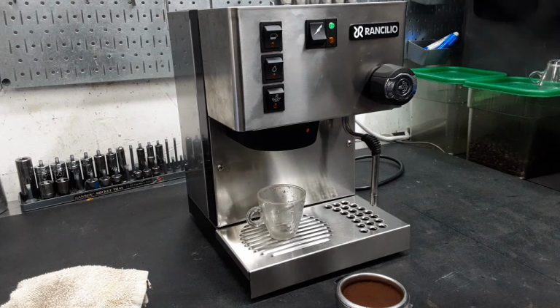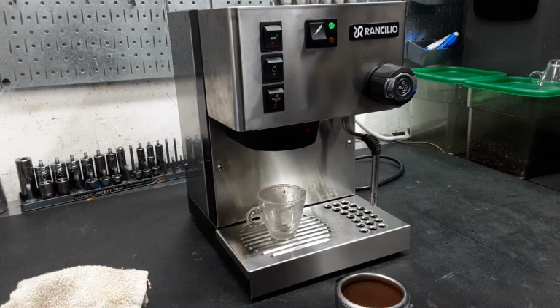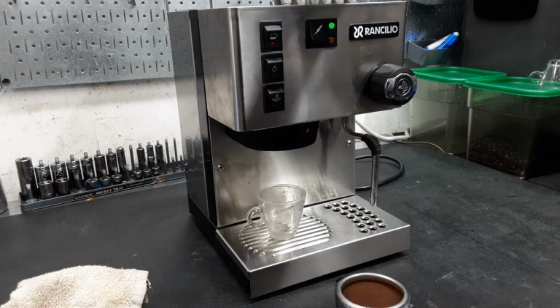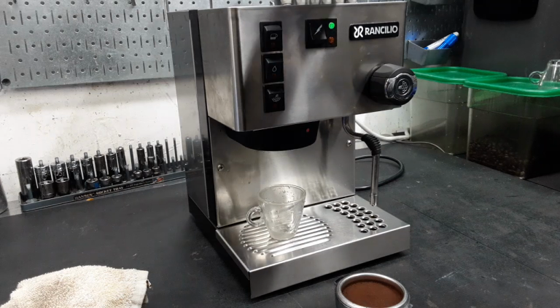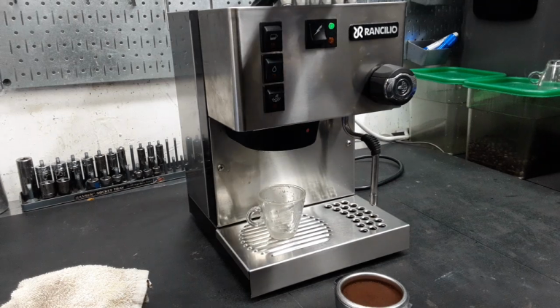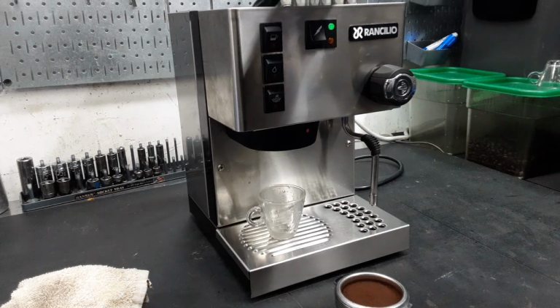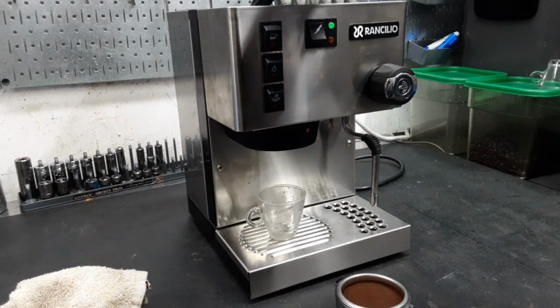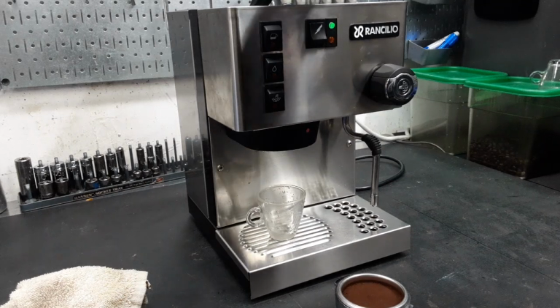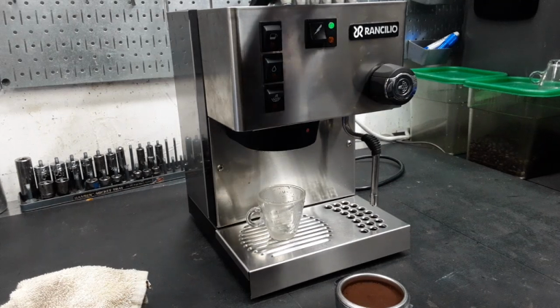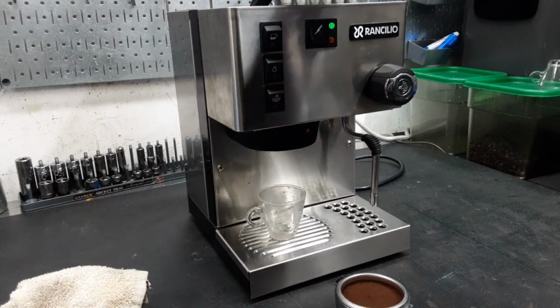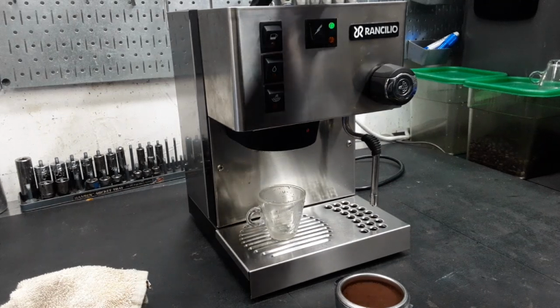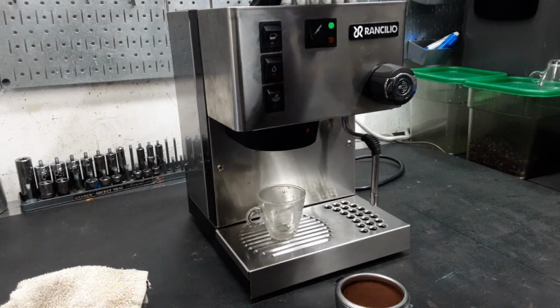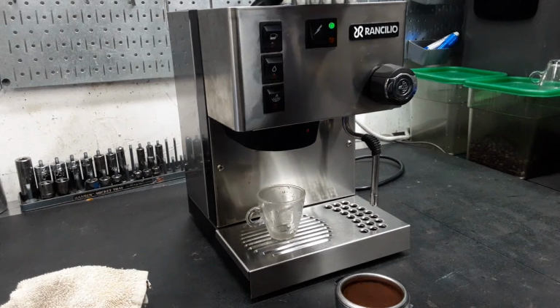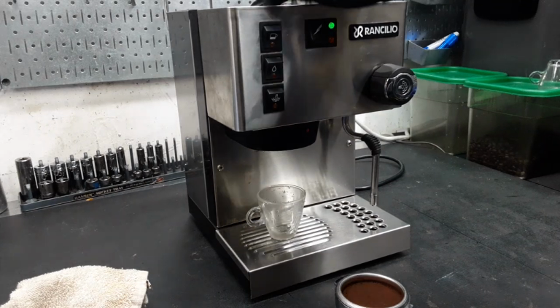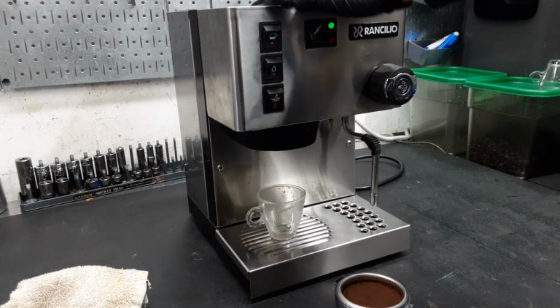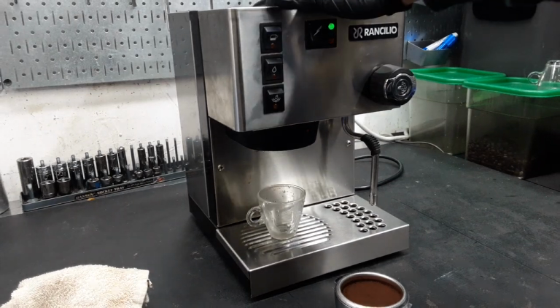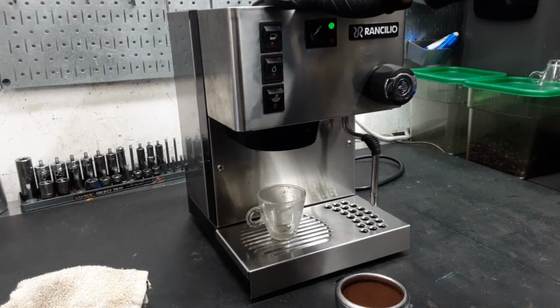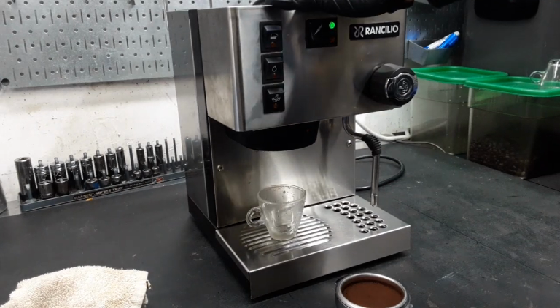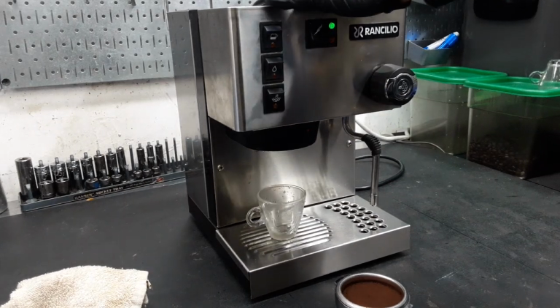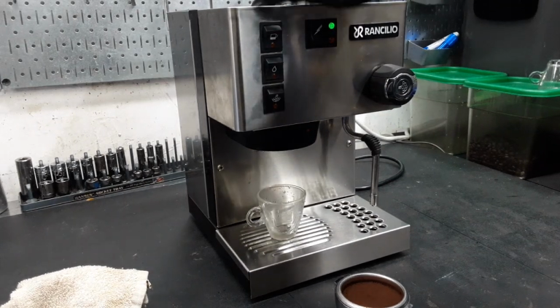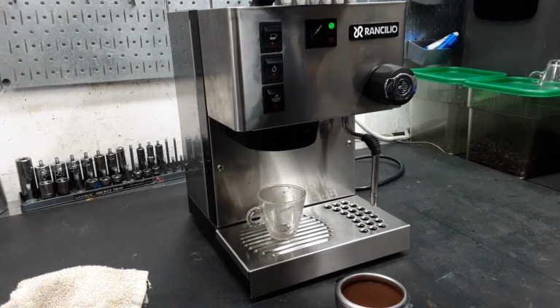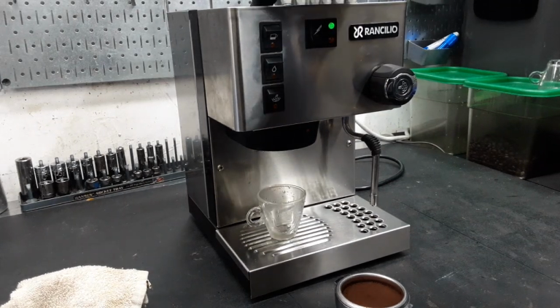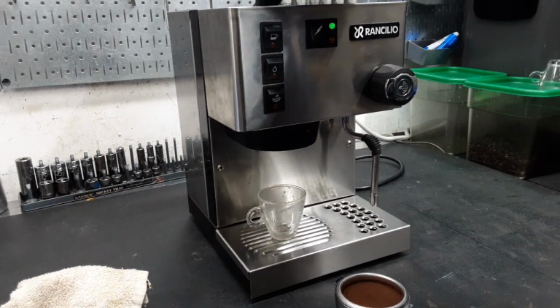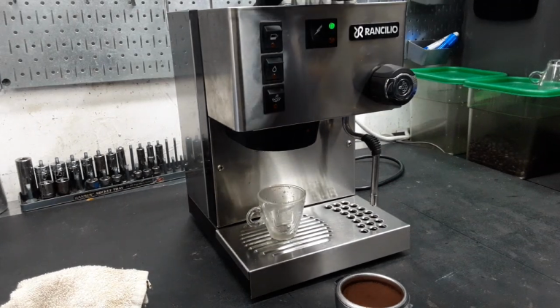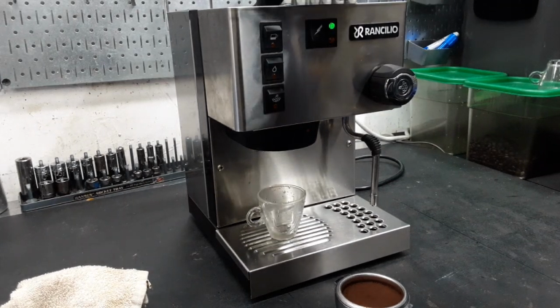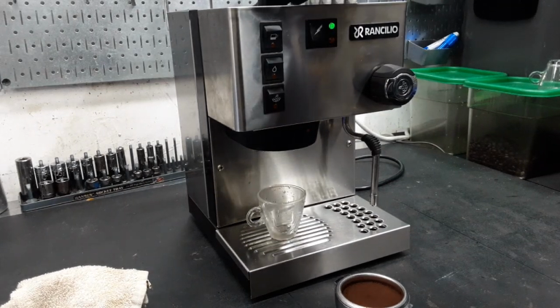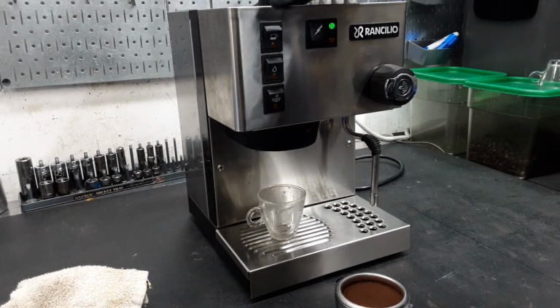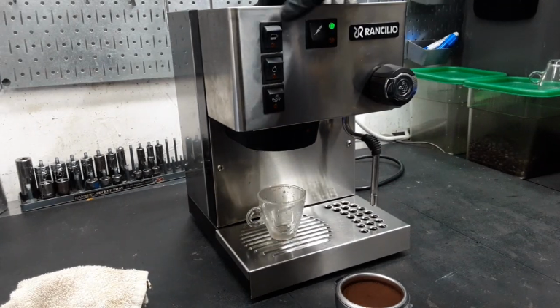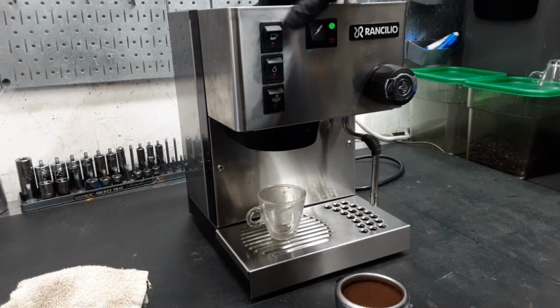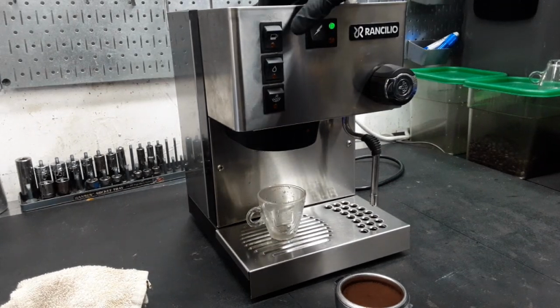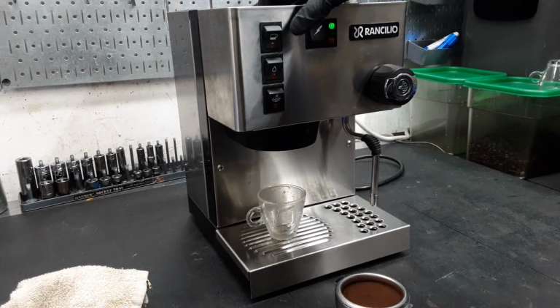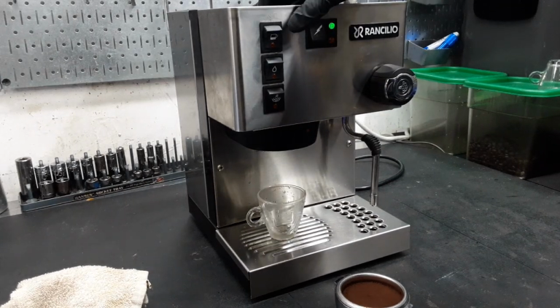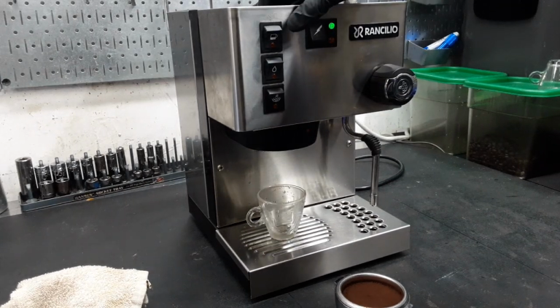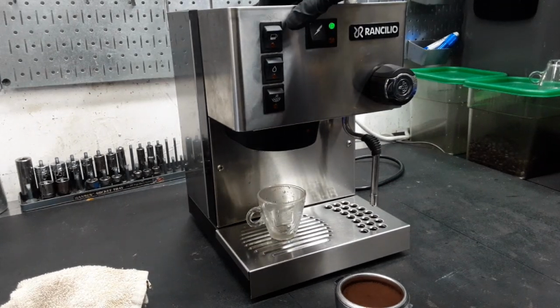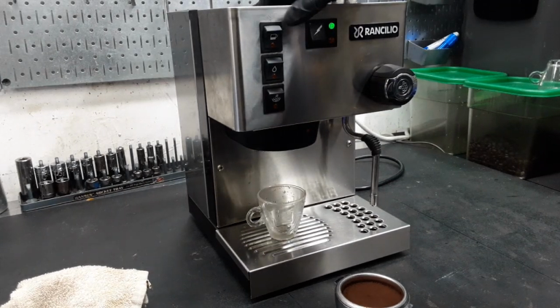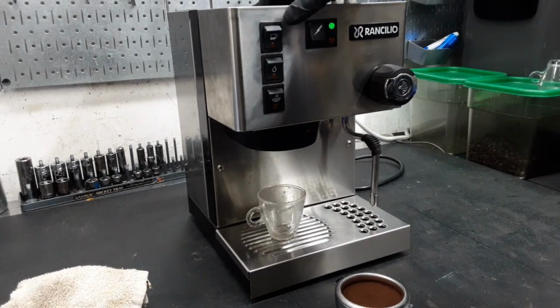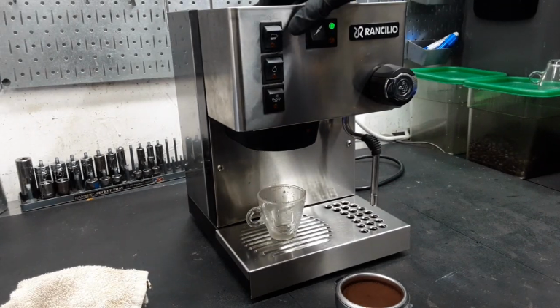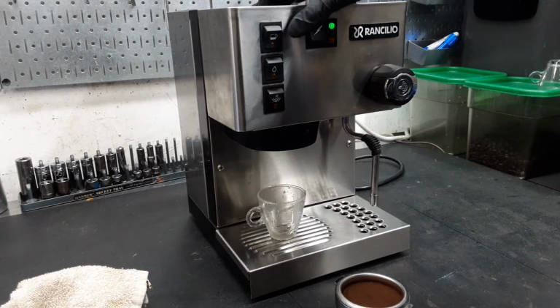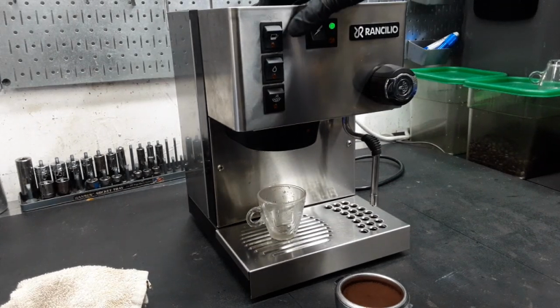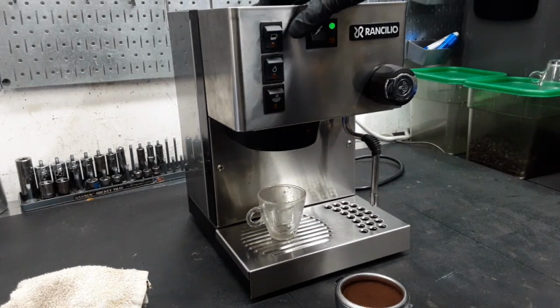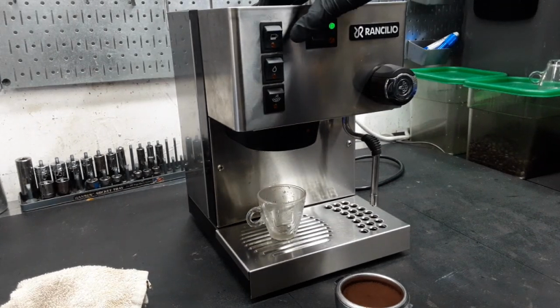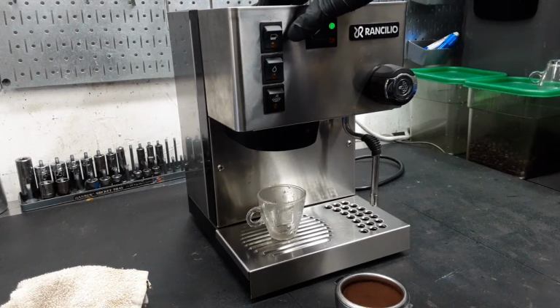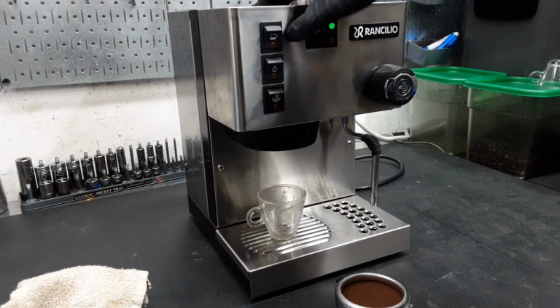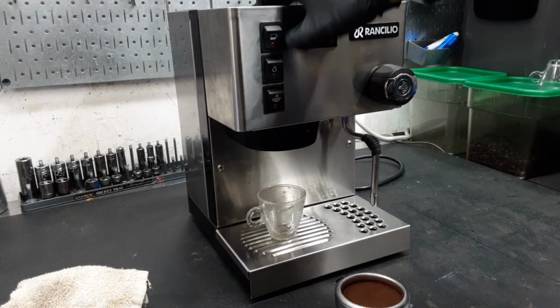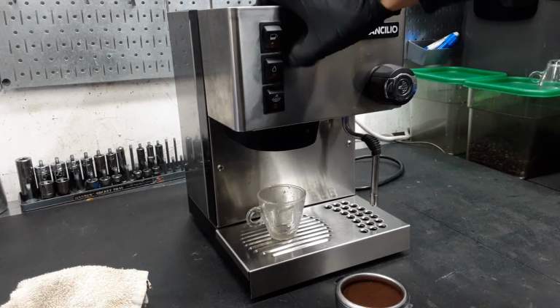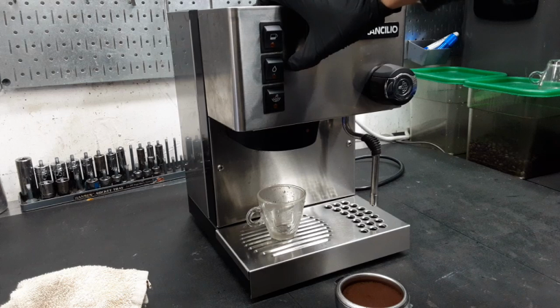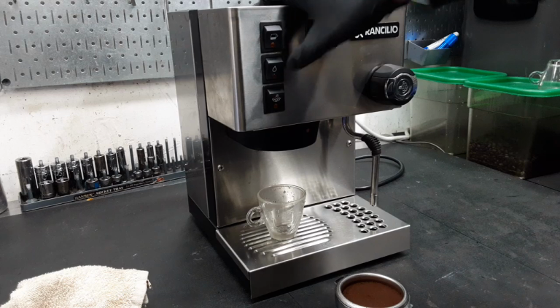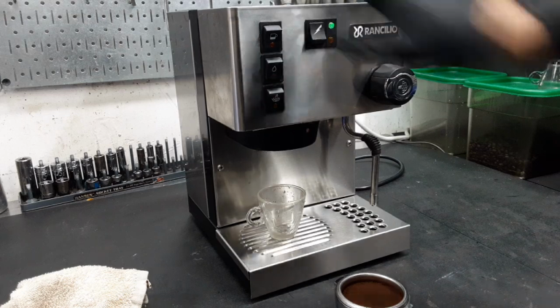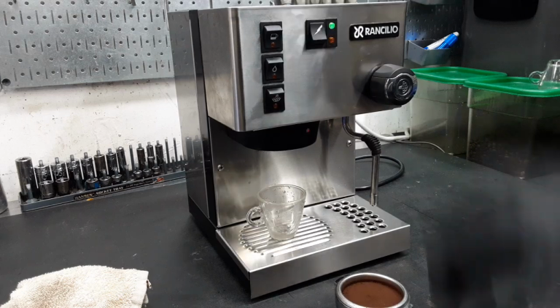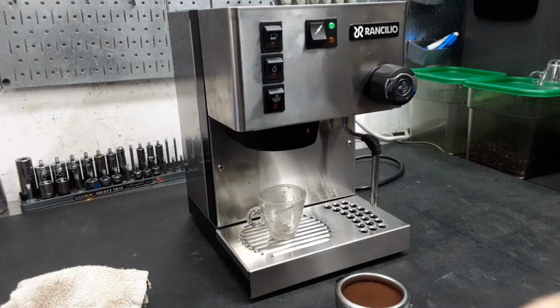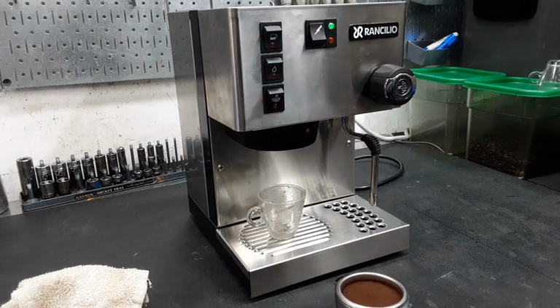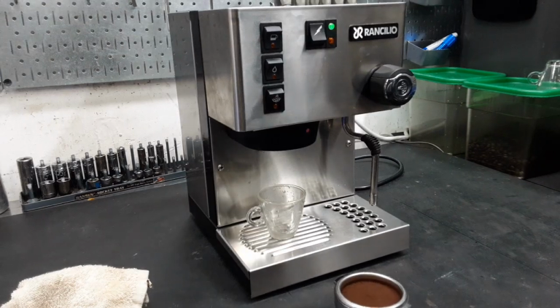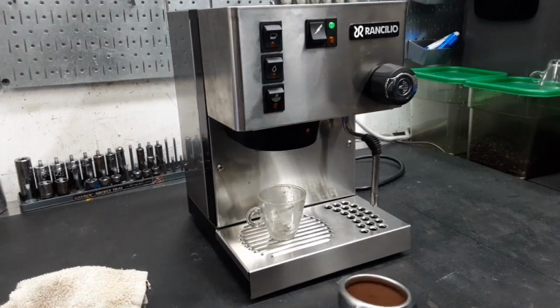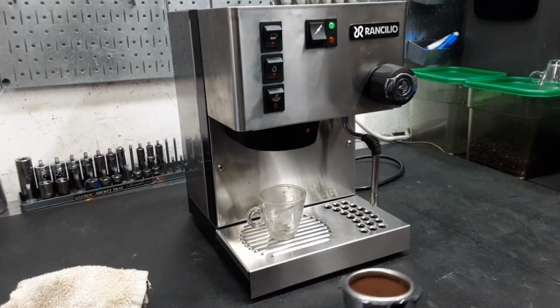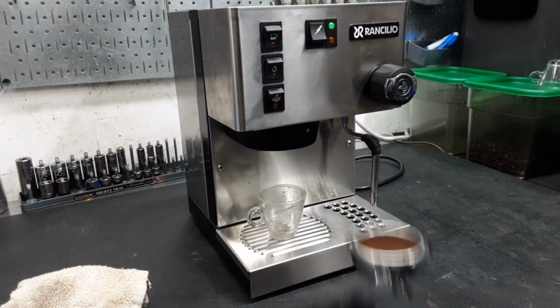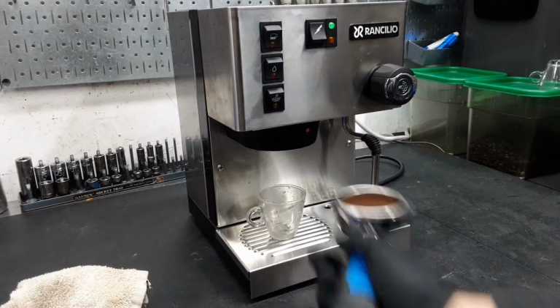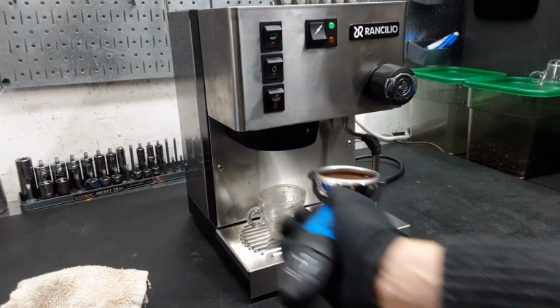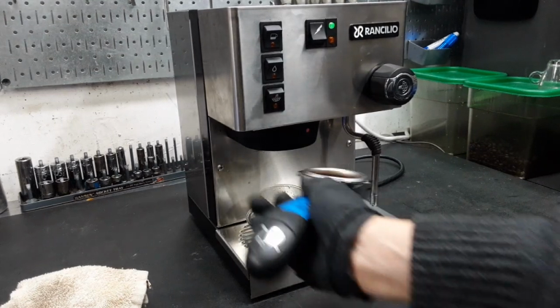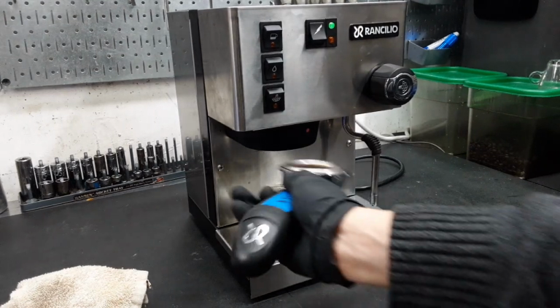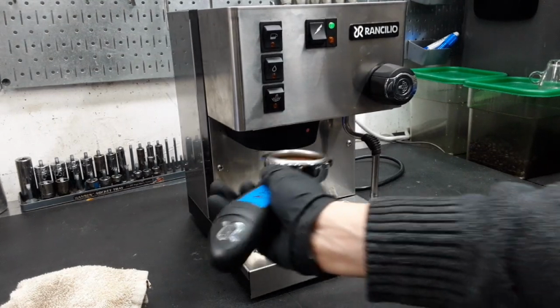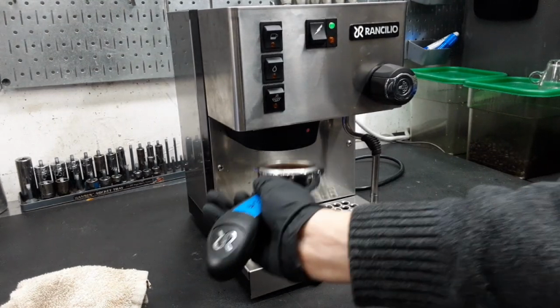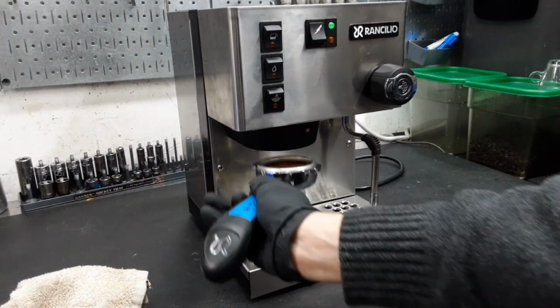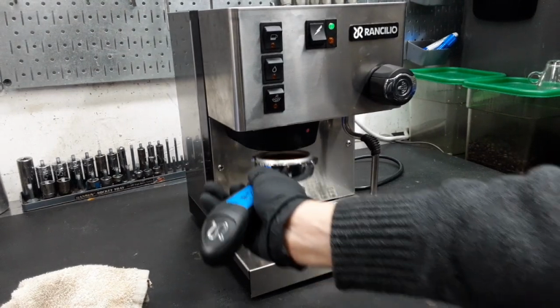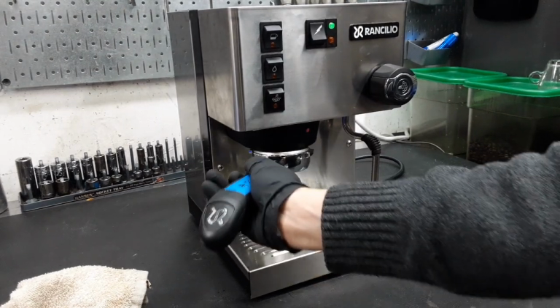So we're gonna do a couple of testings — we're gonna test all the buttons. We're gonna start with a shot.